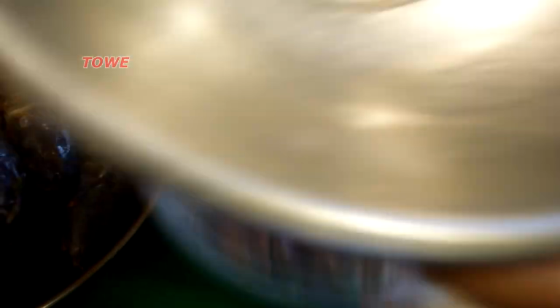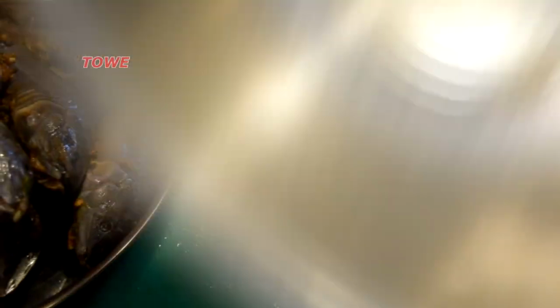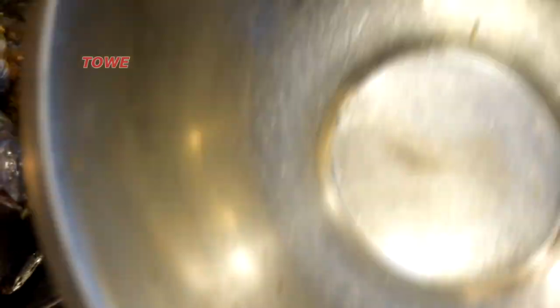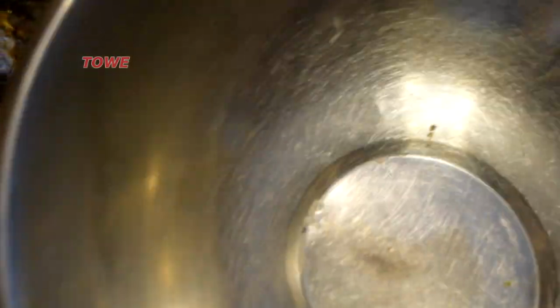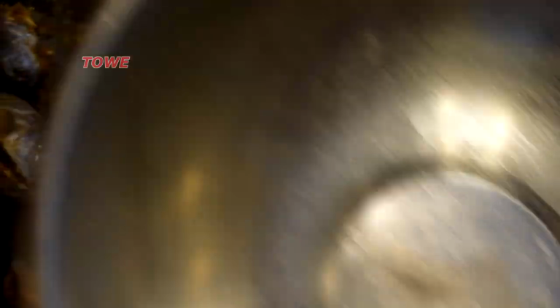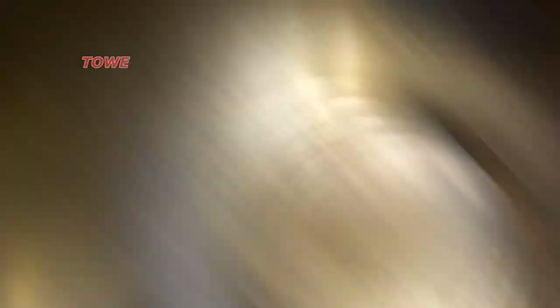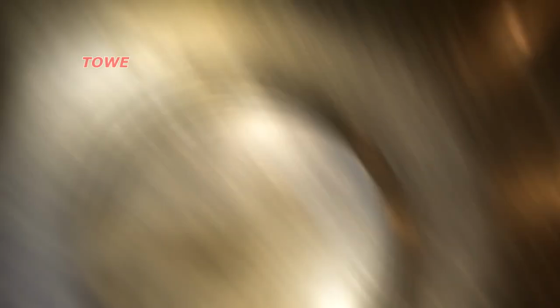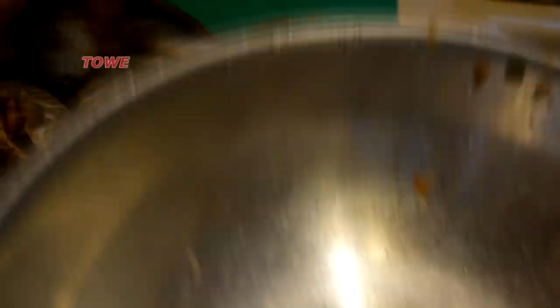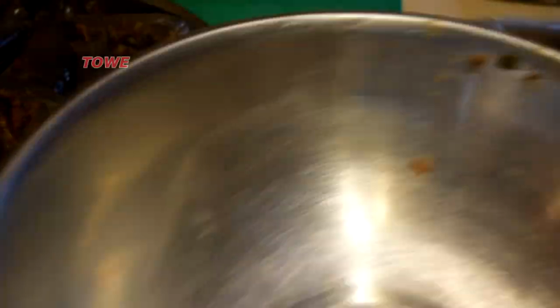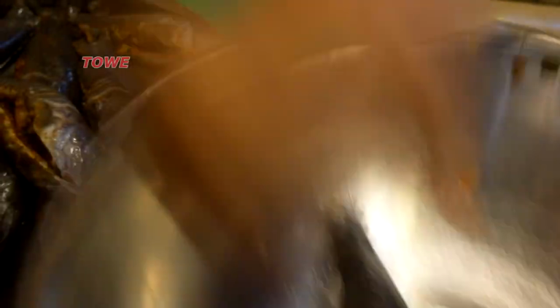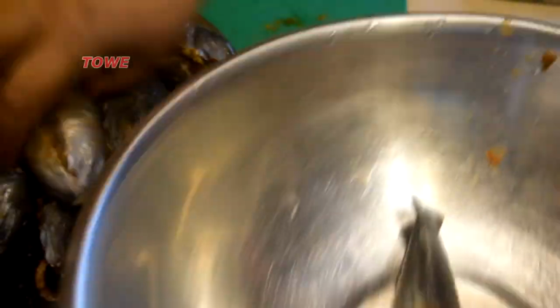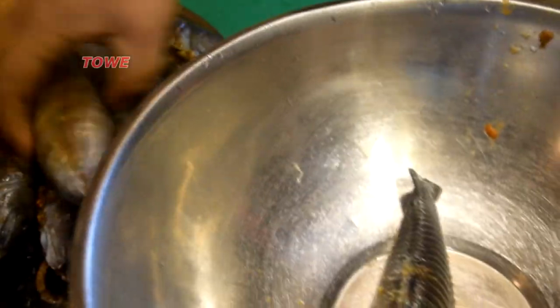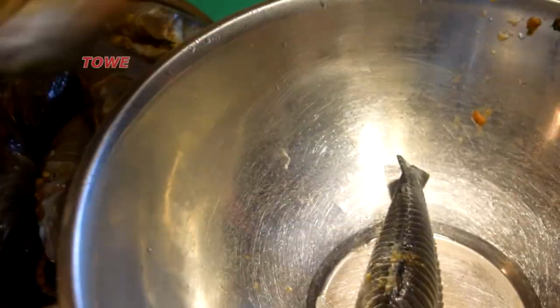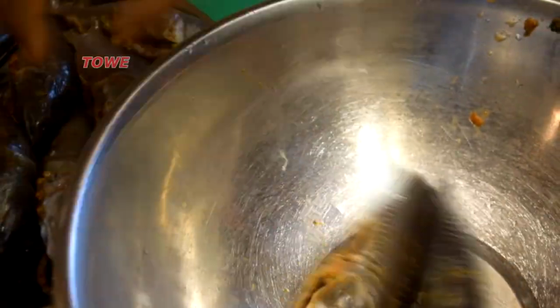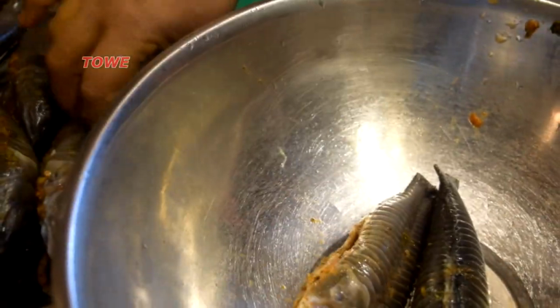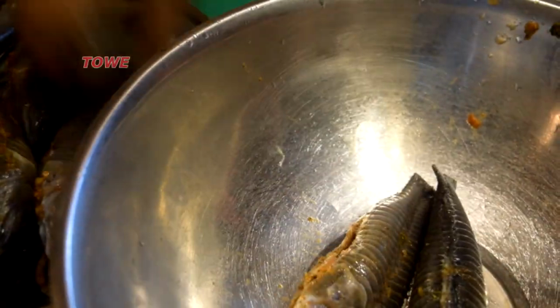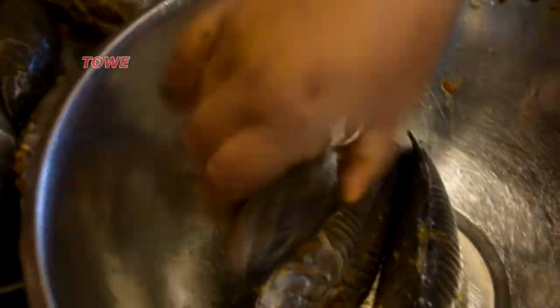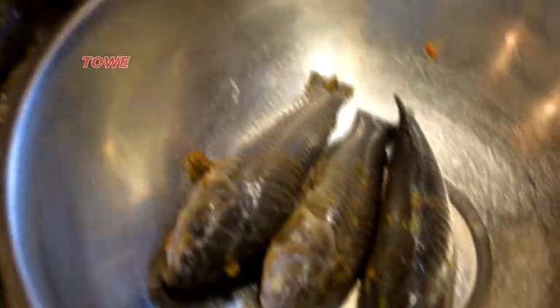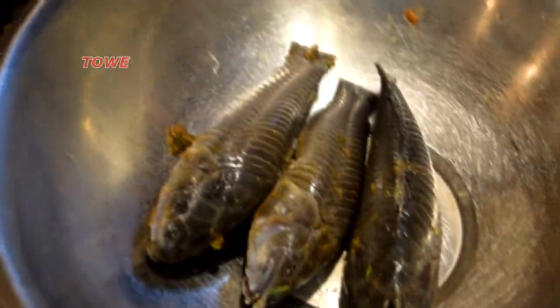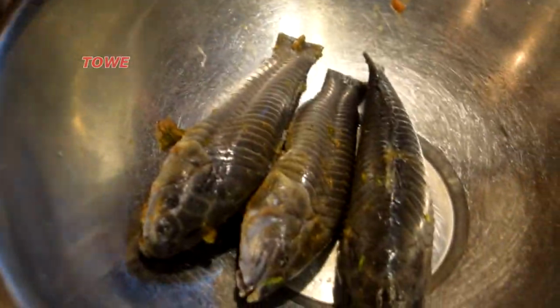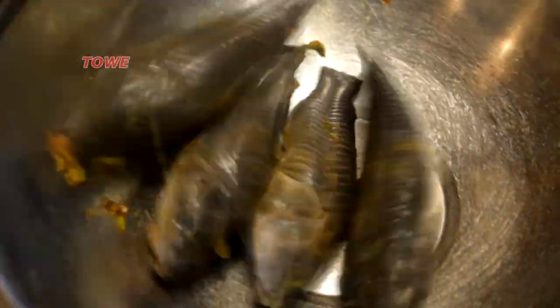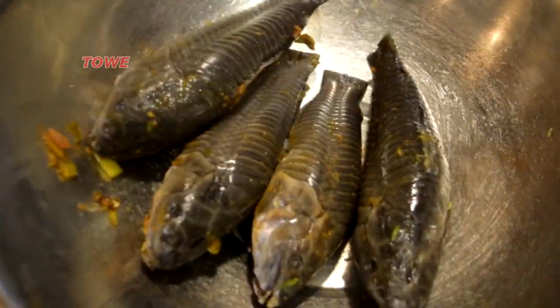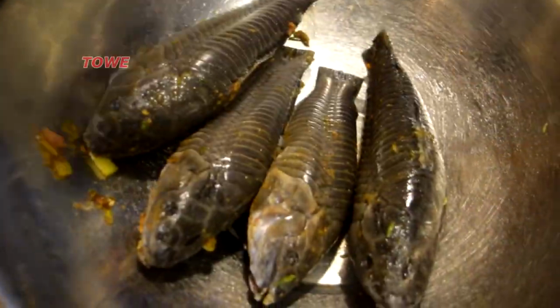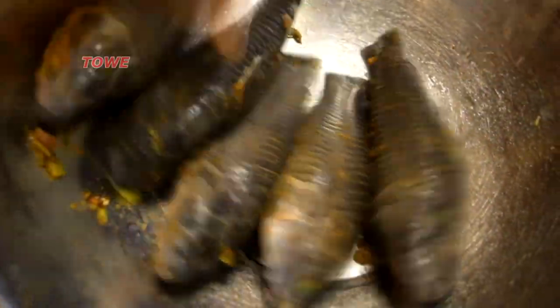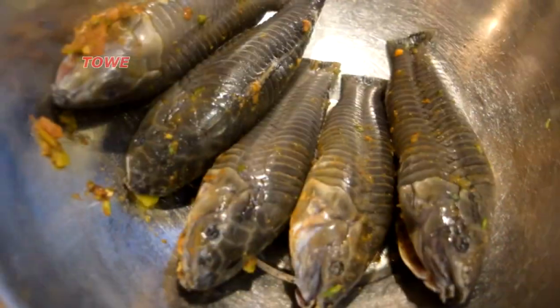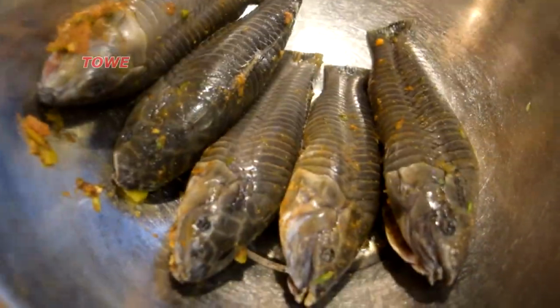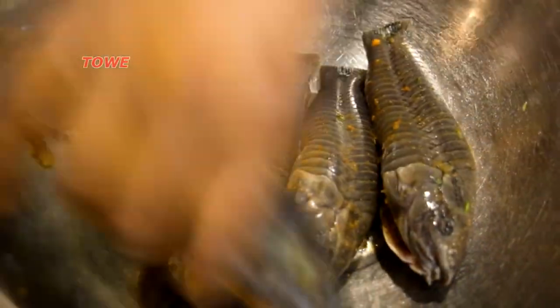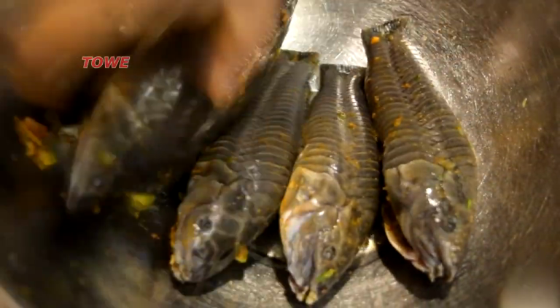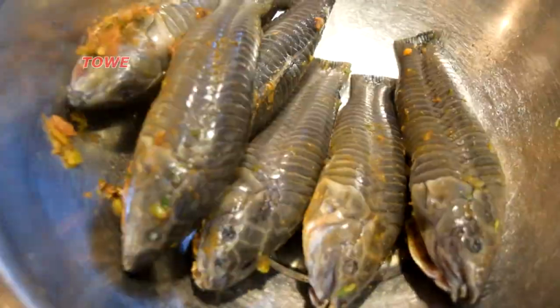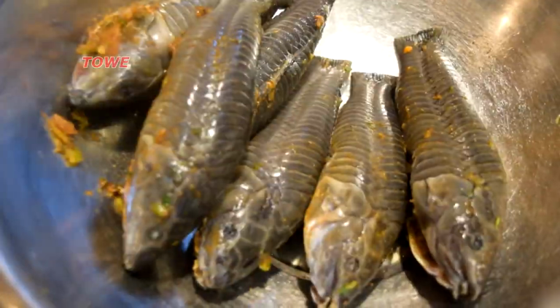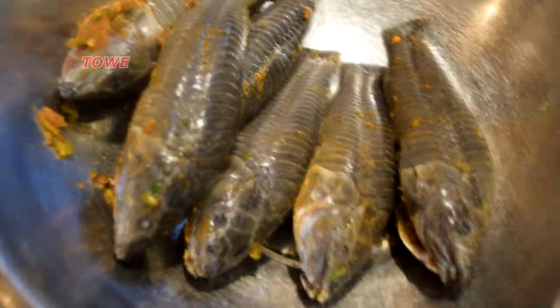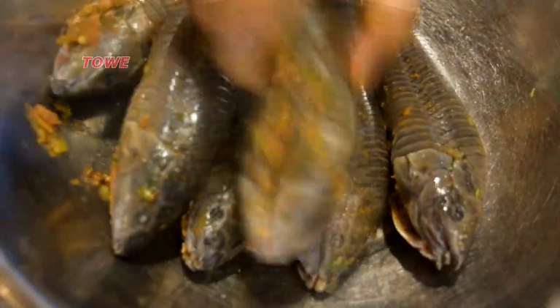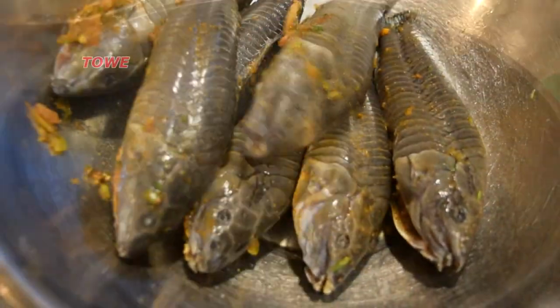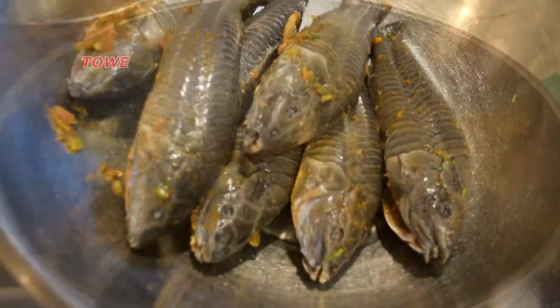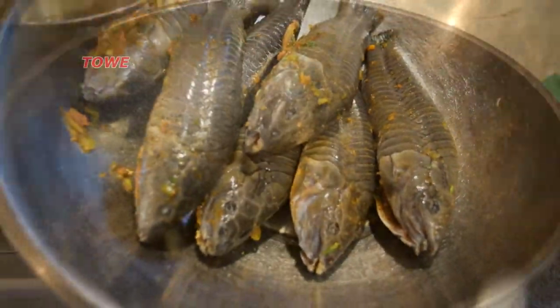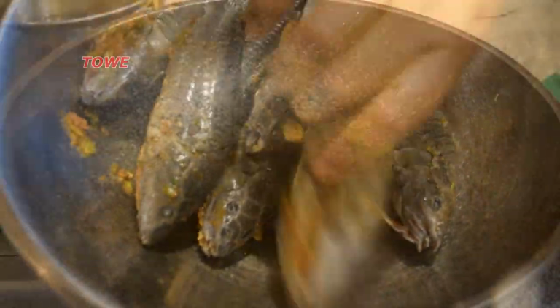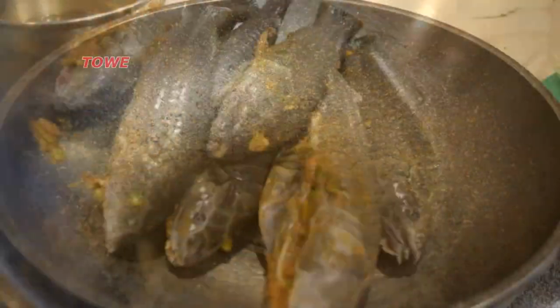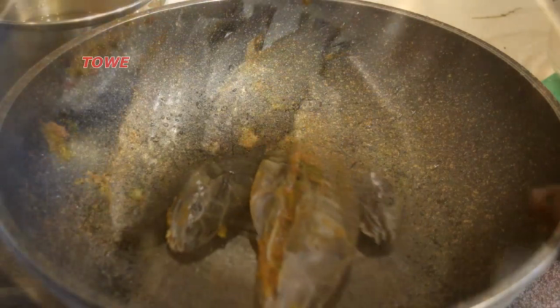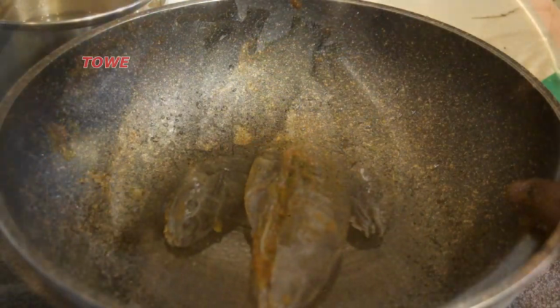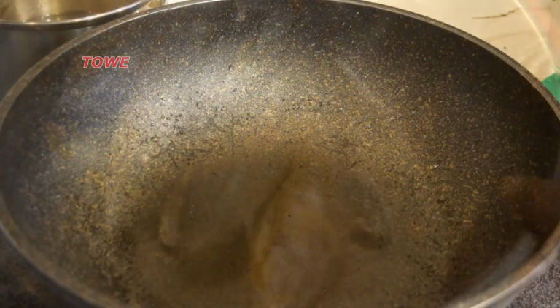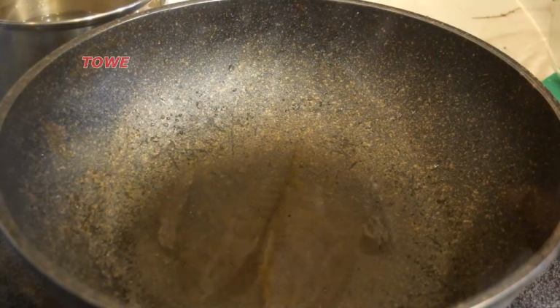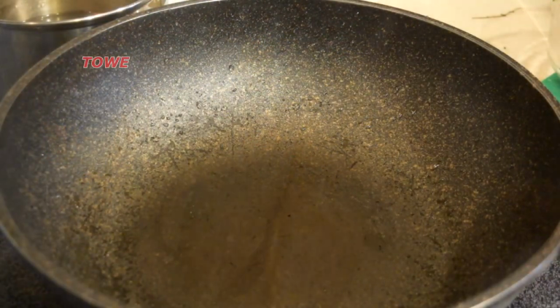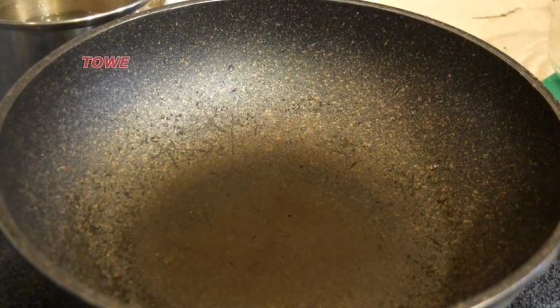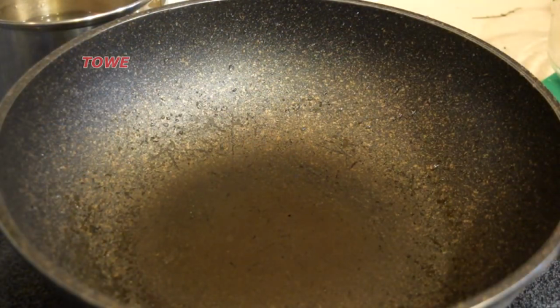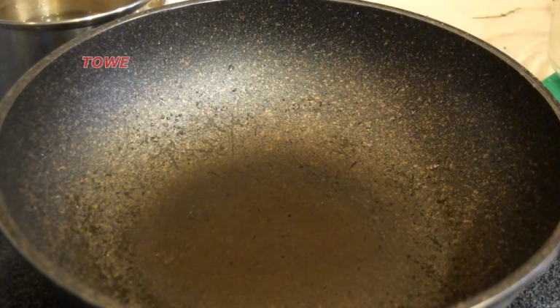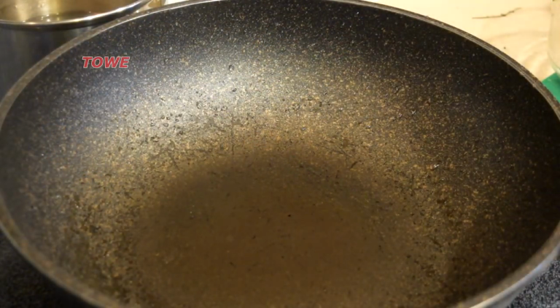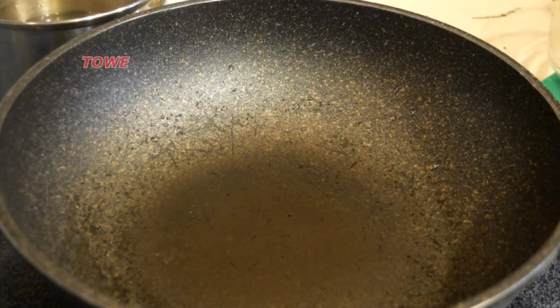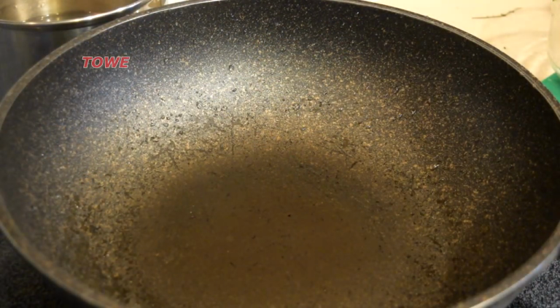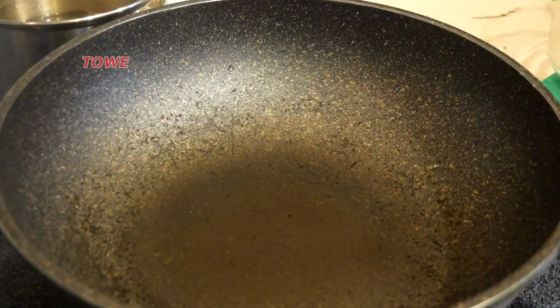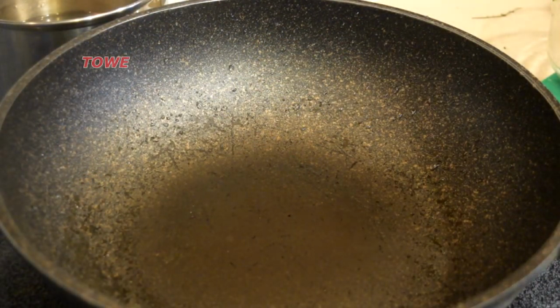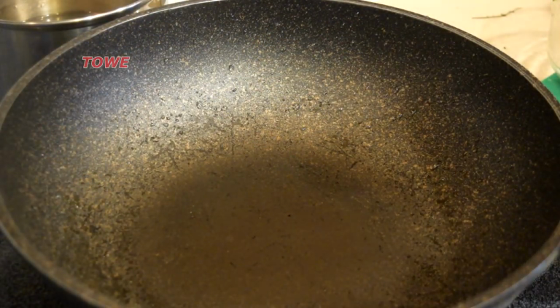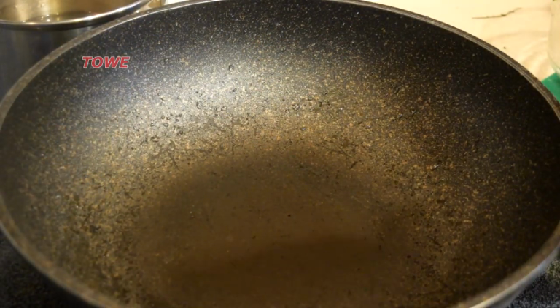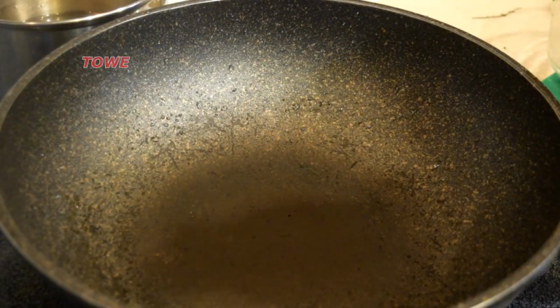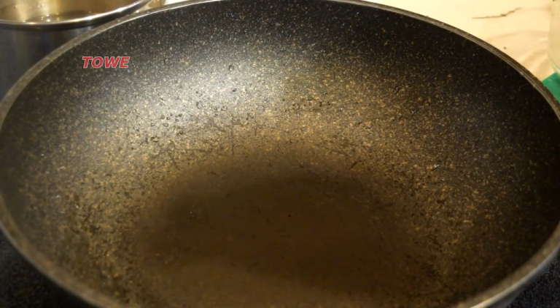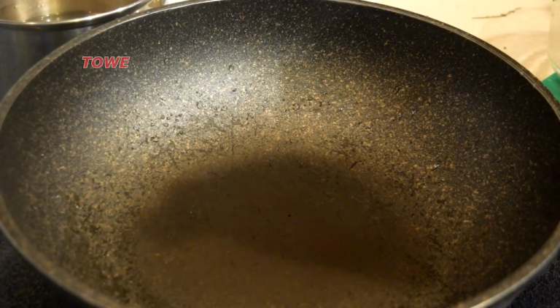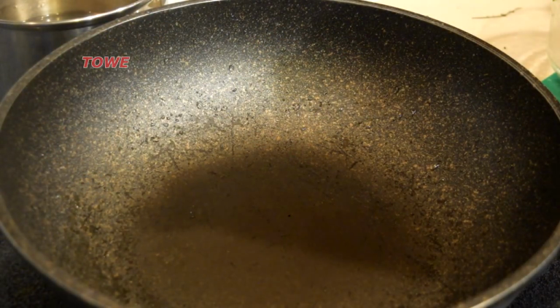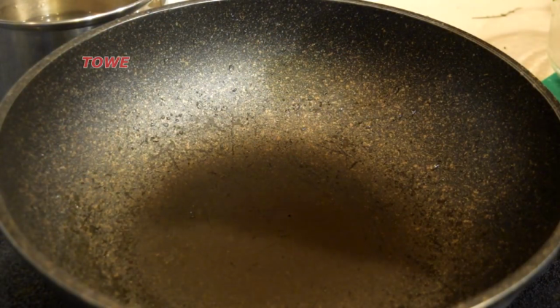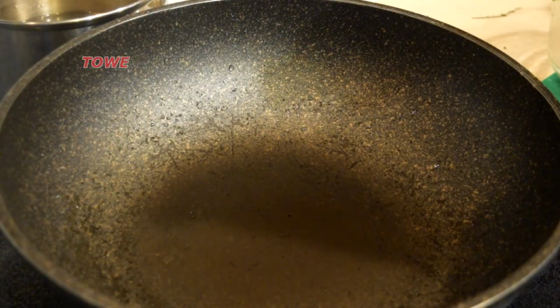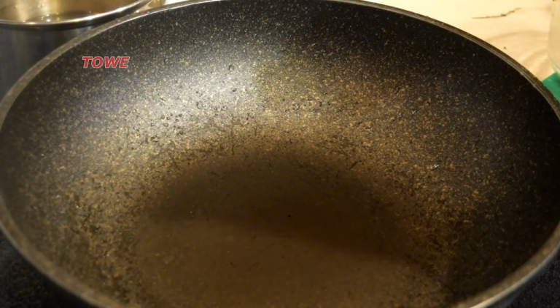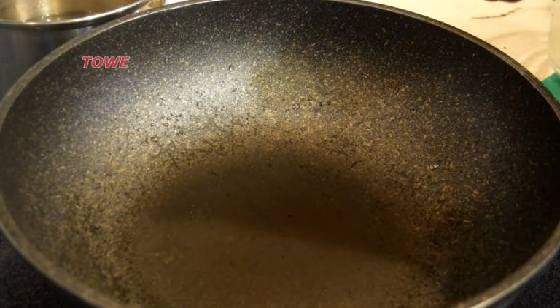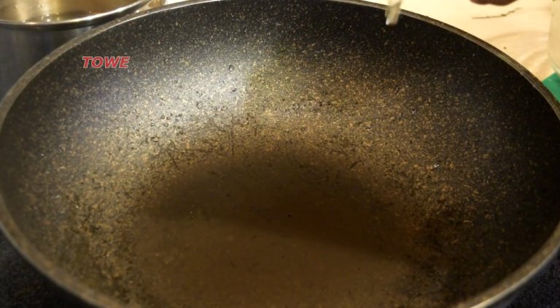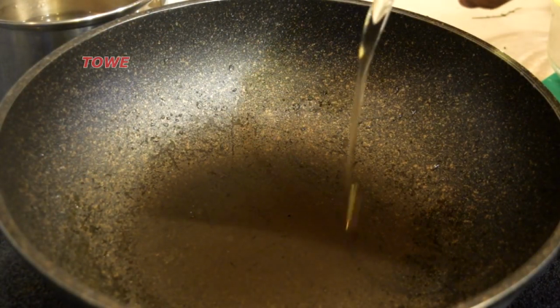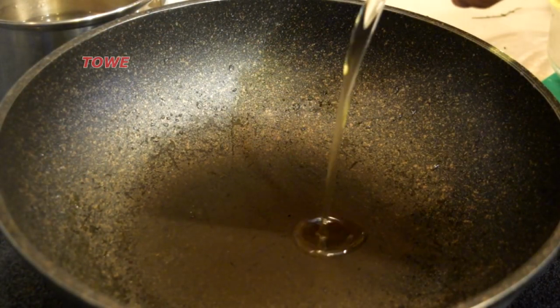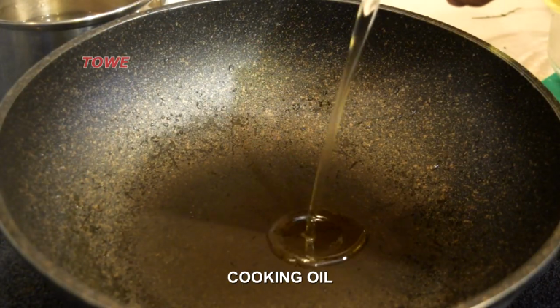Here we're finished stuffing and we let the cascadu sit for a few minutes to marinate.